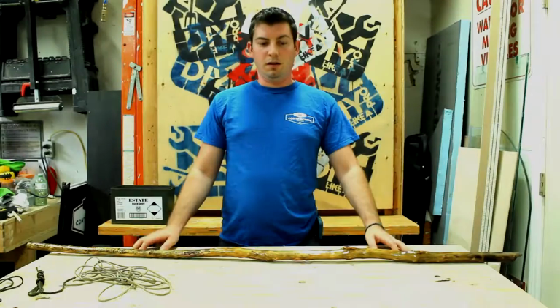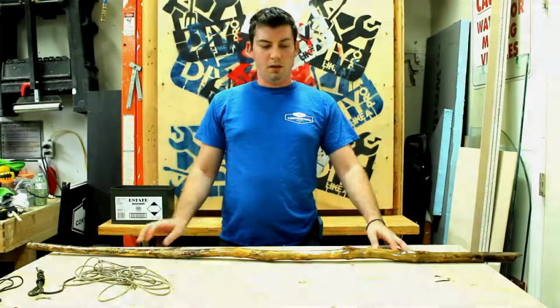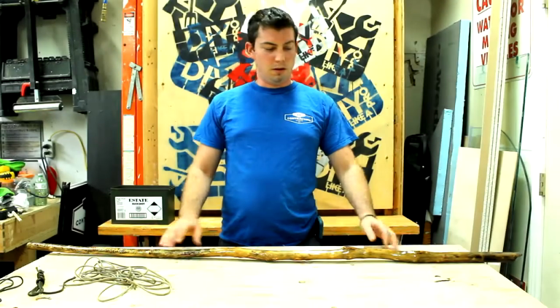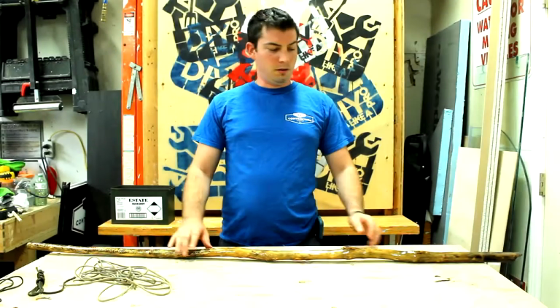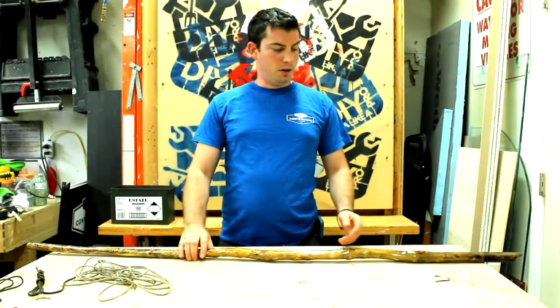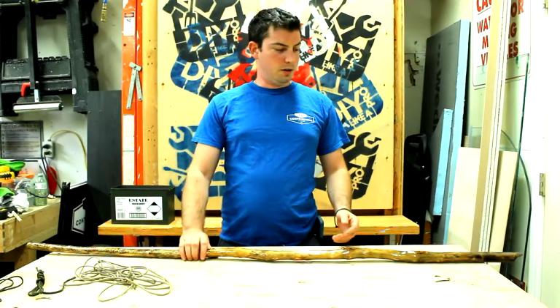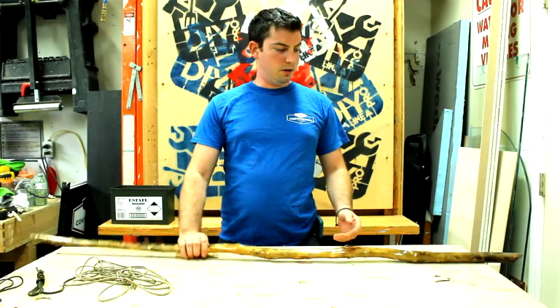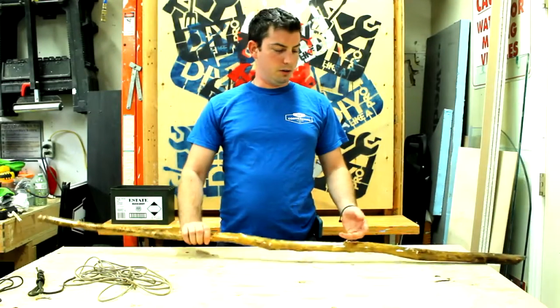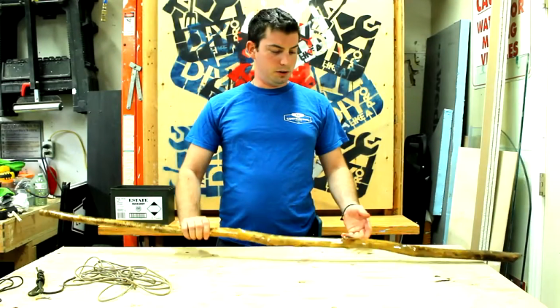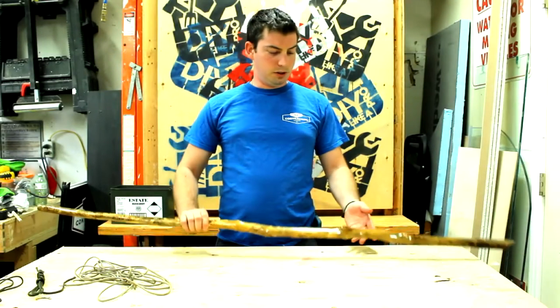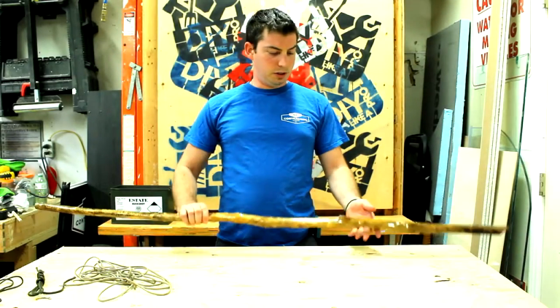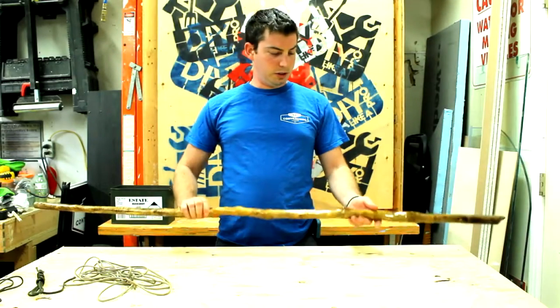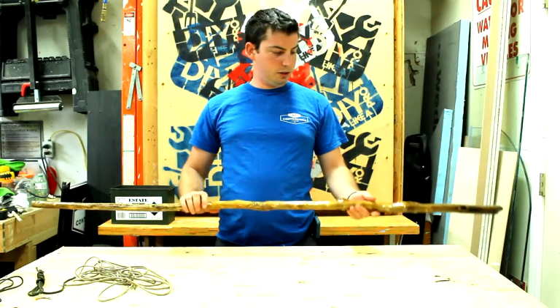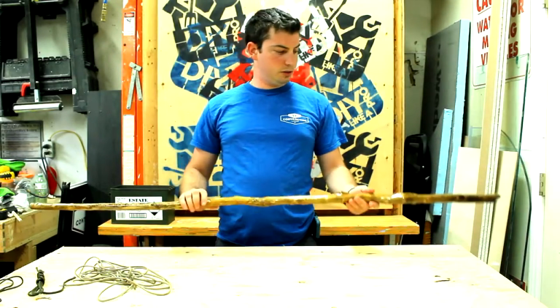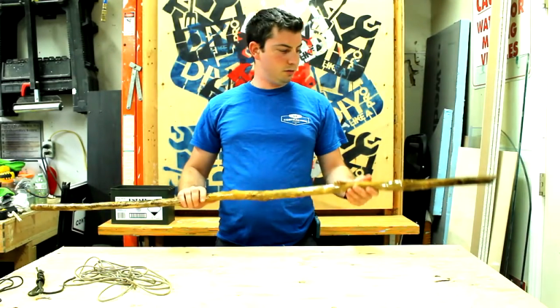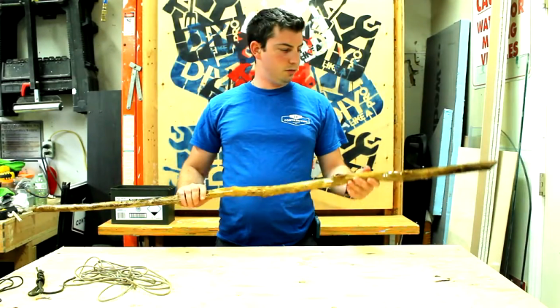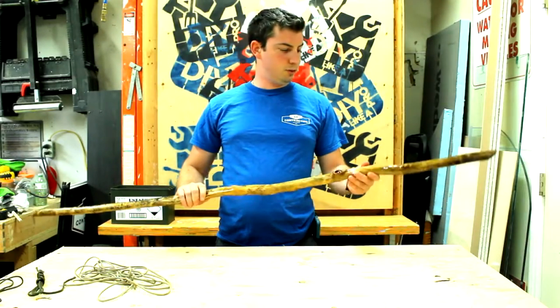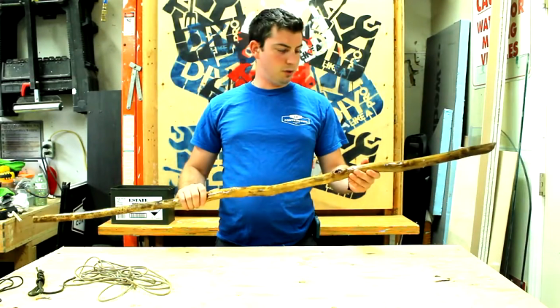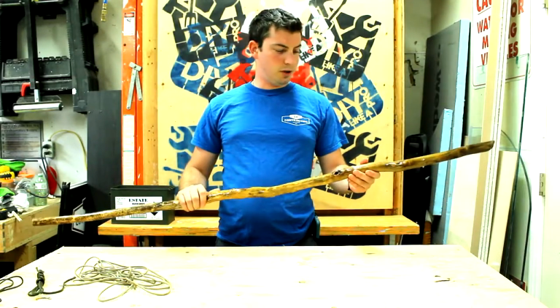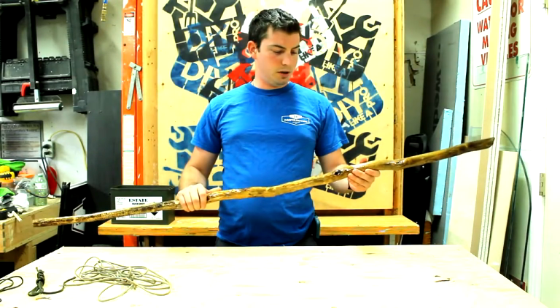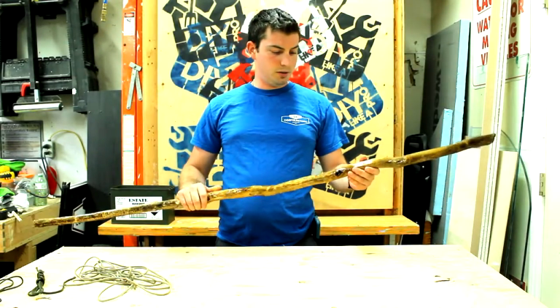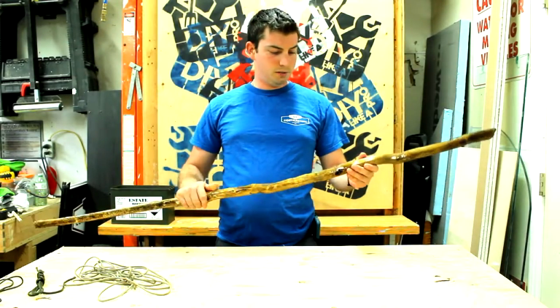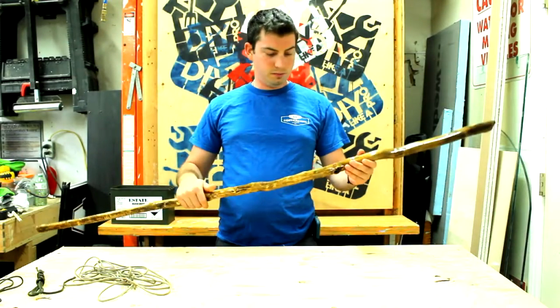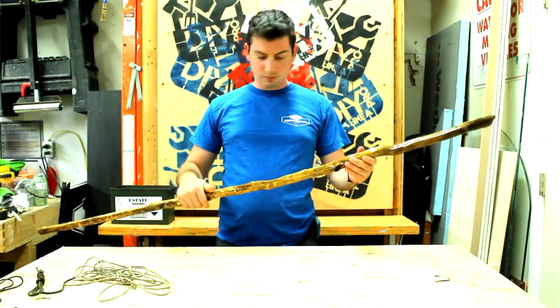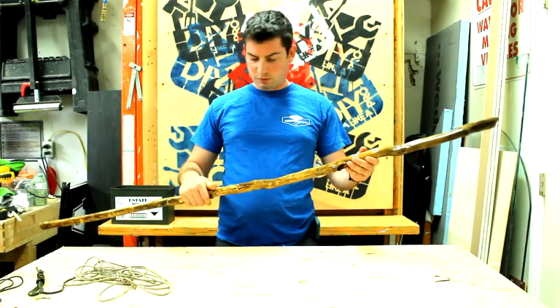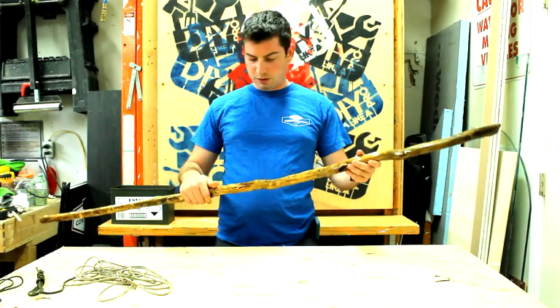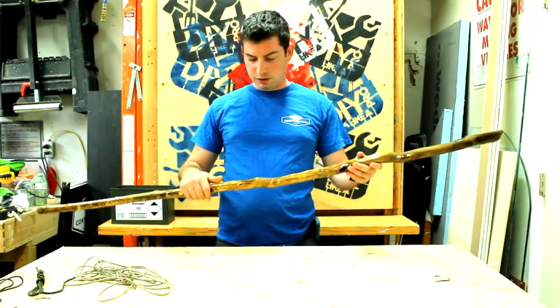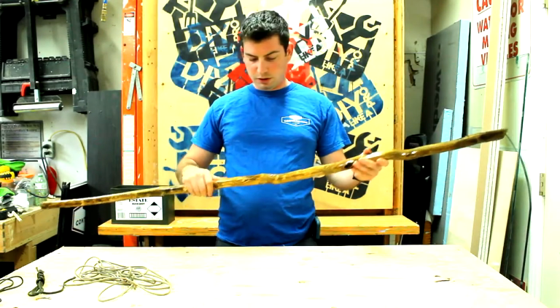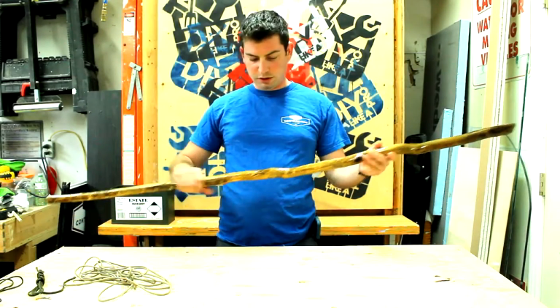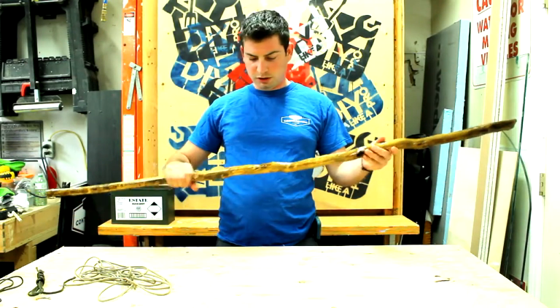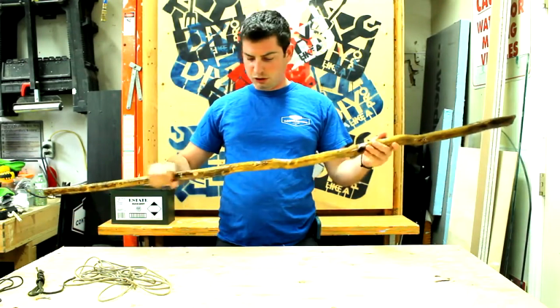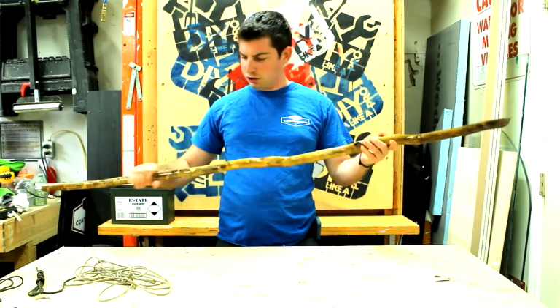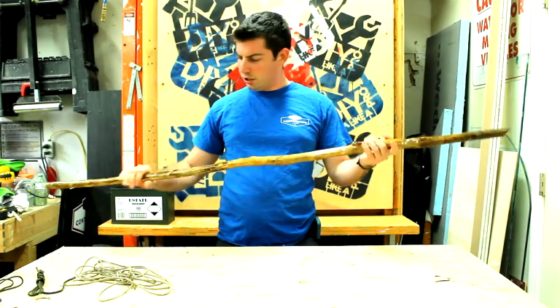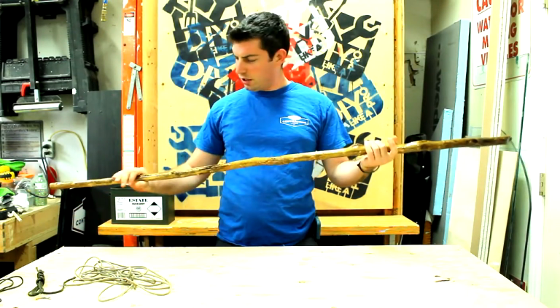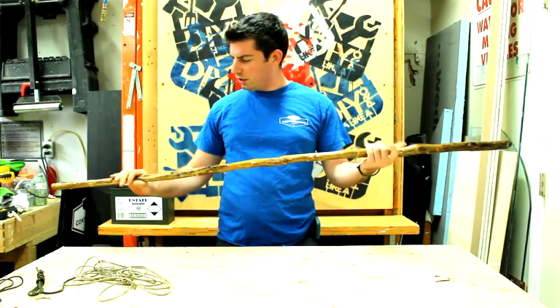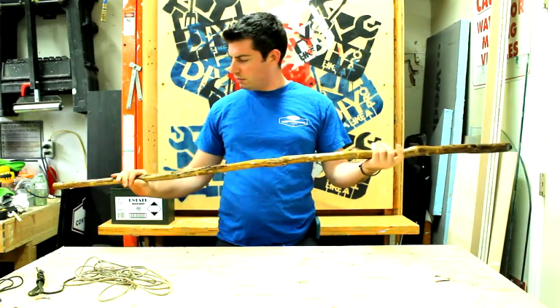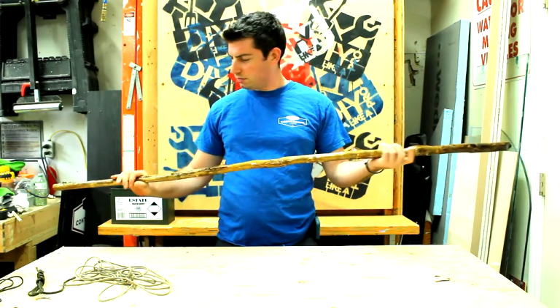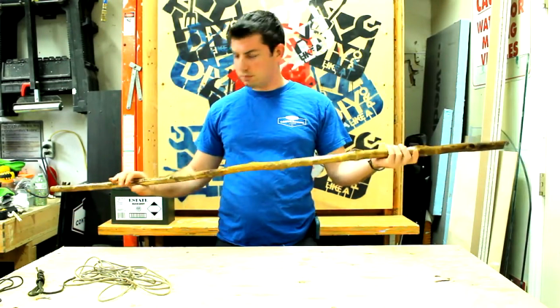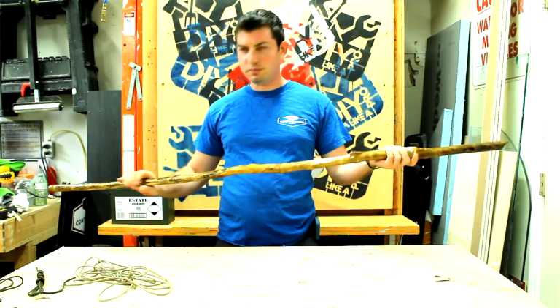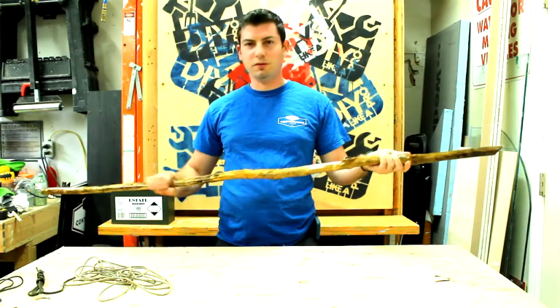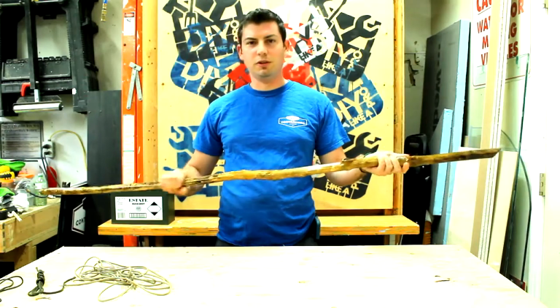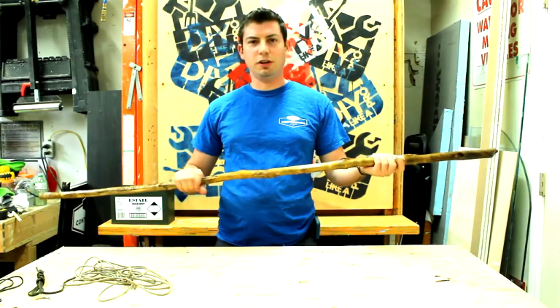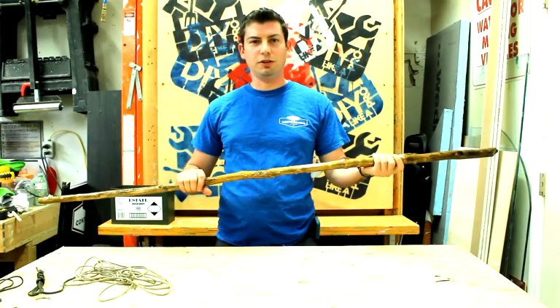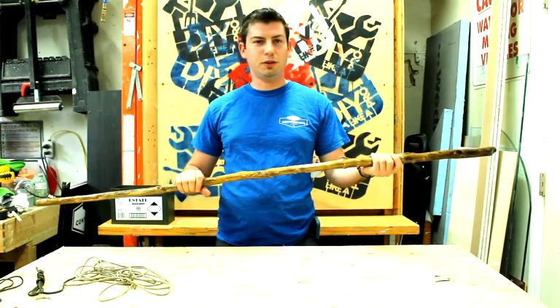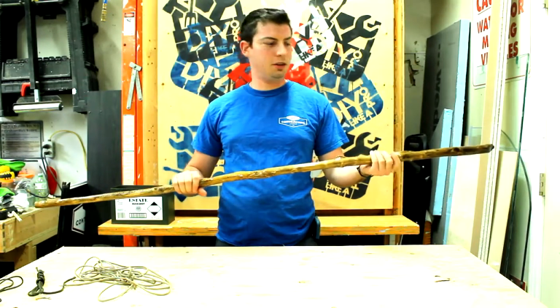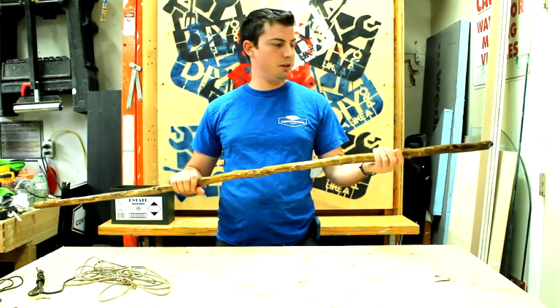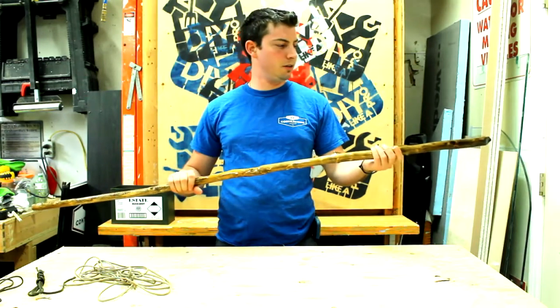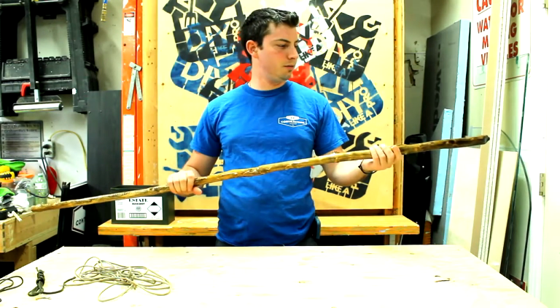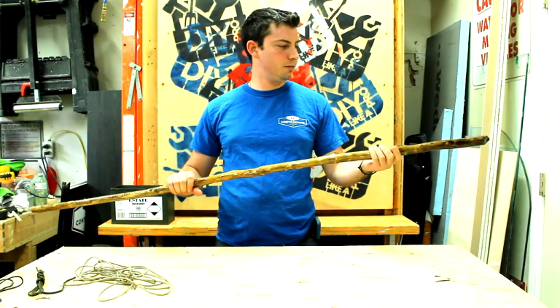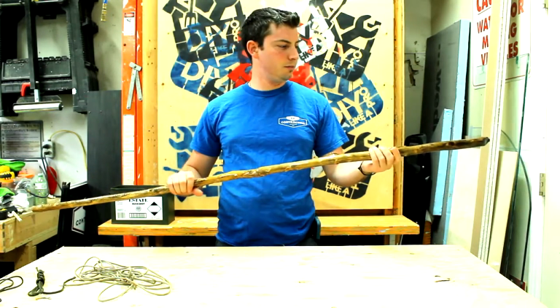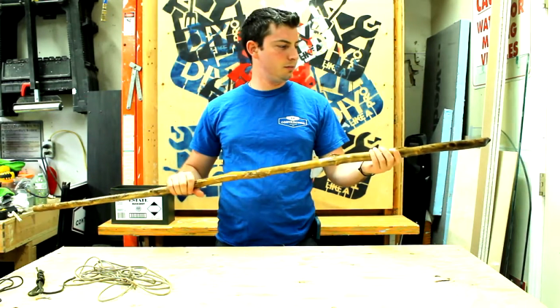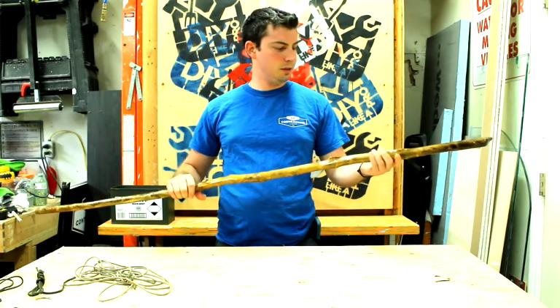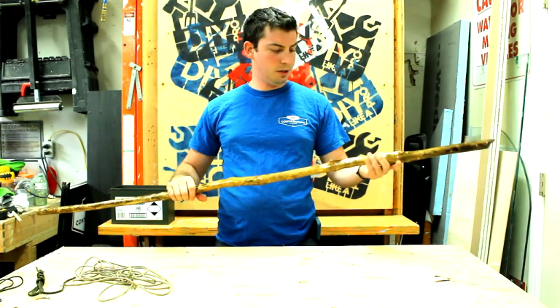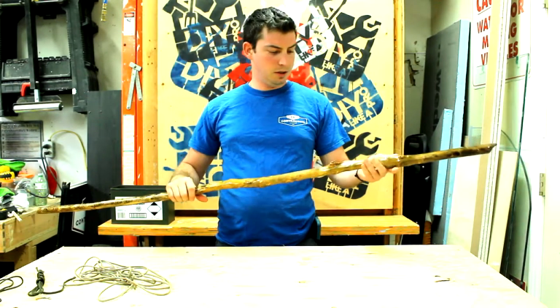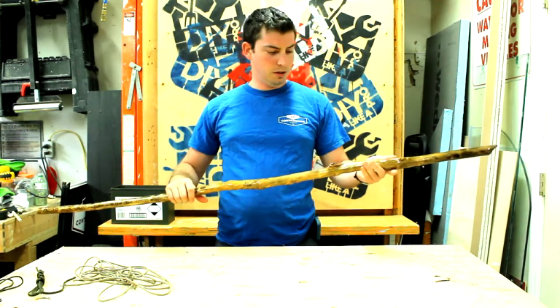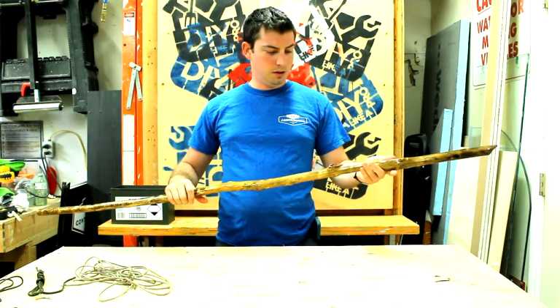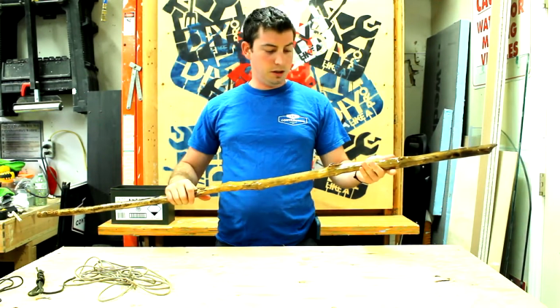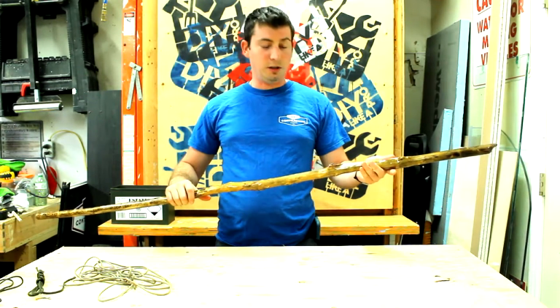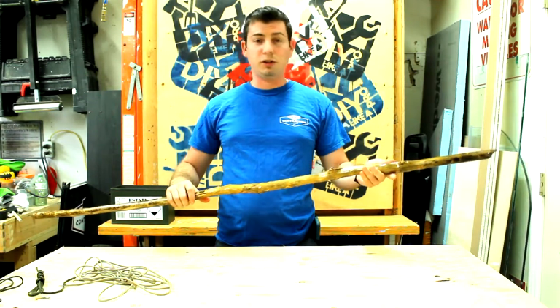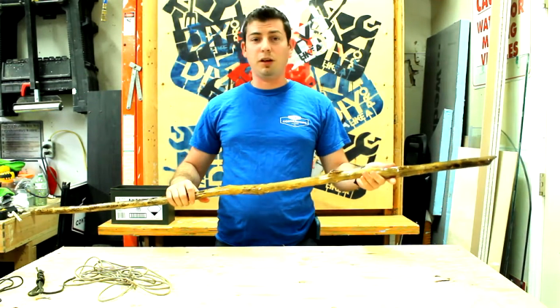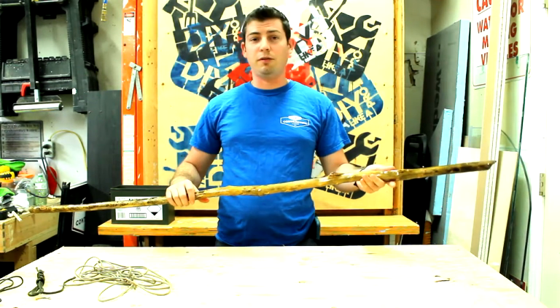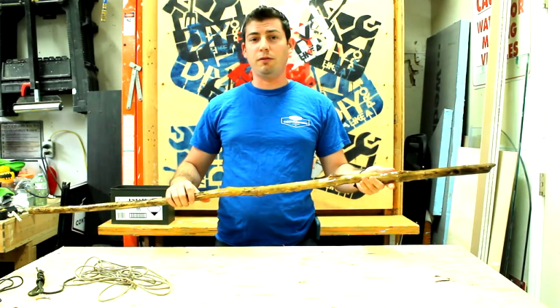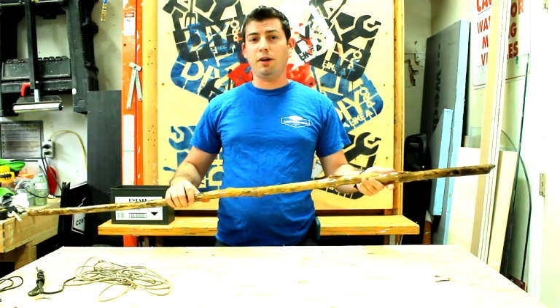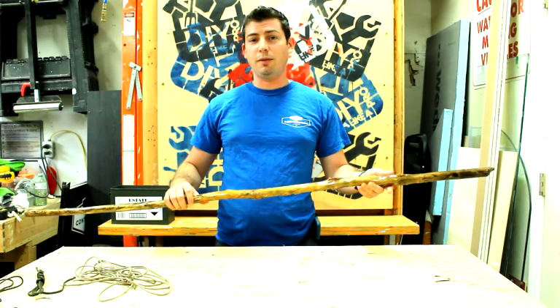Alright, our stick is dry, nice and shiny, looks like it's ready to go. Now it's time for the wrap.